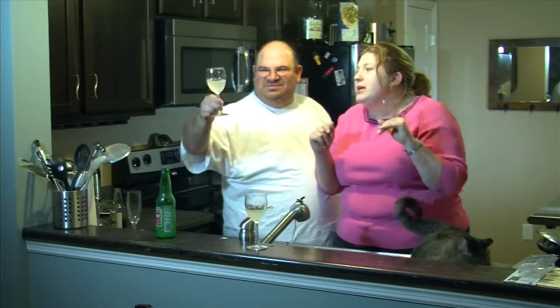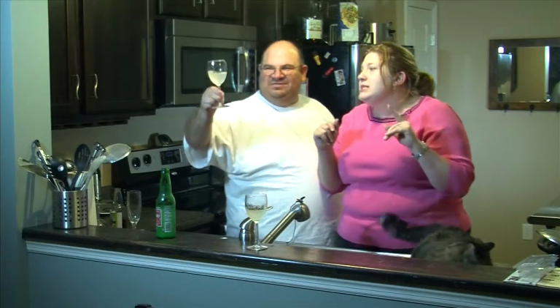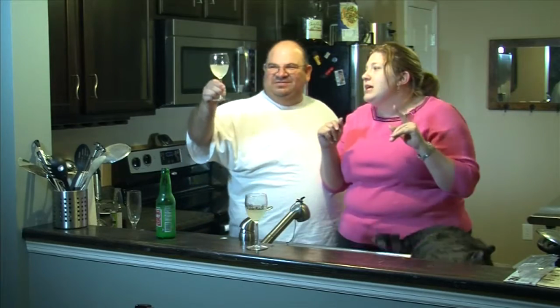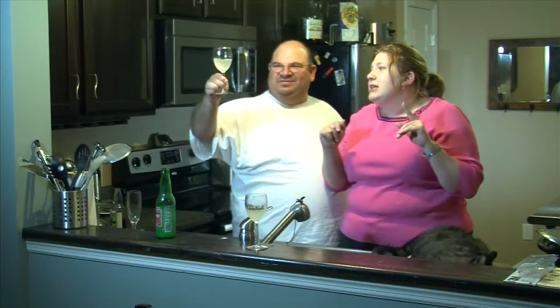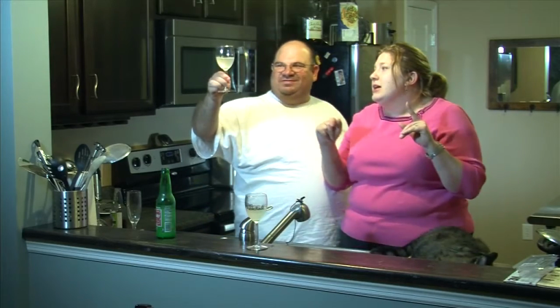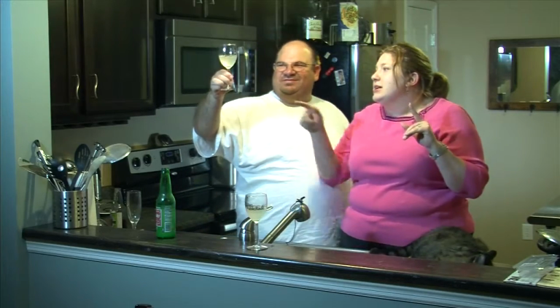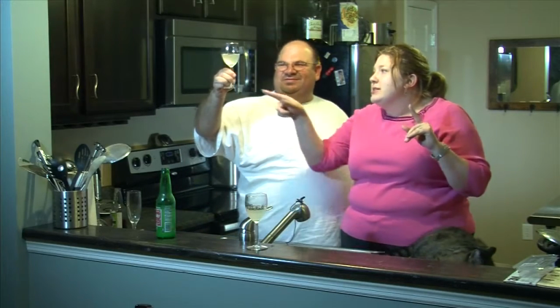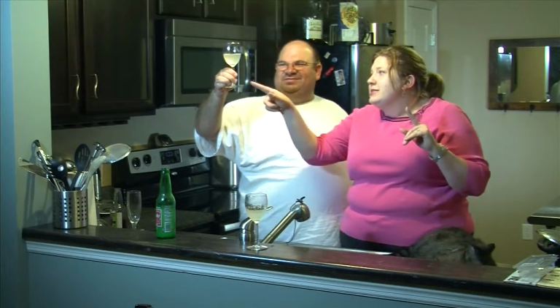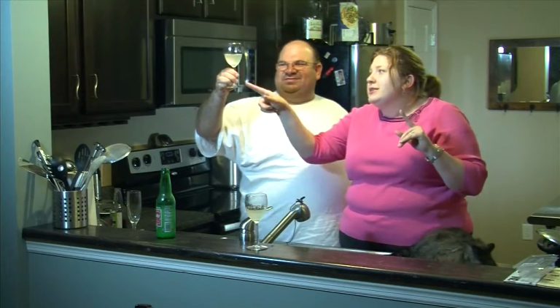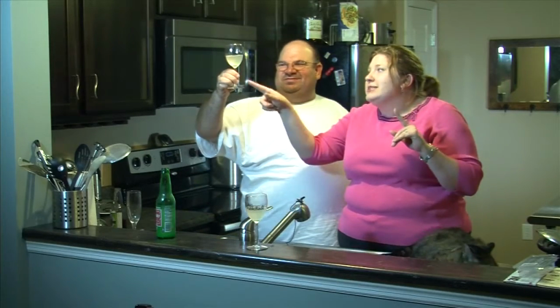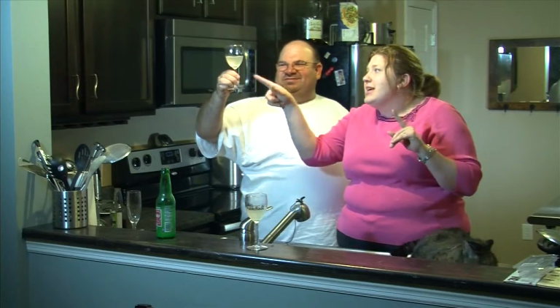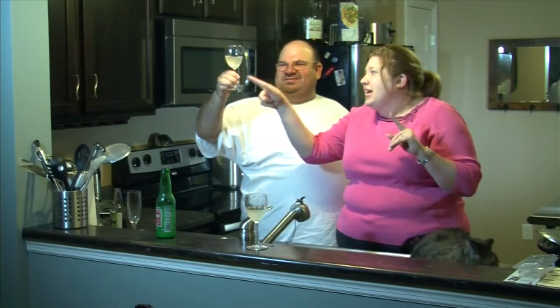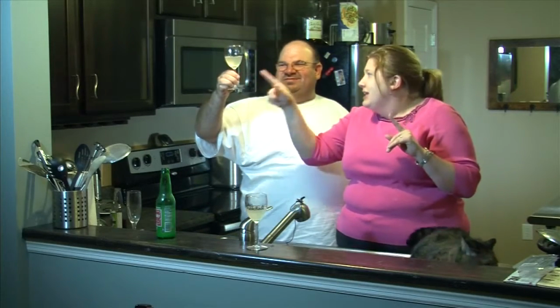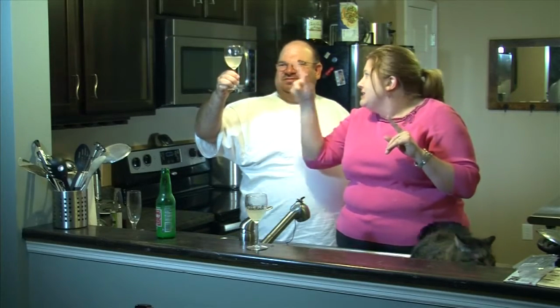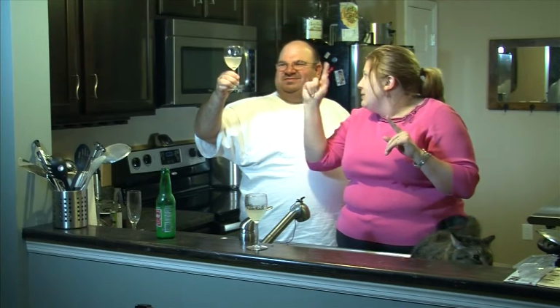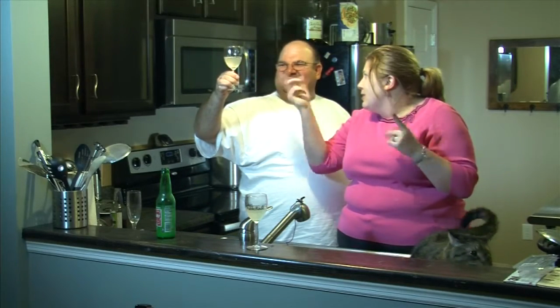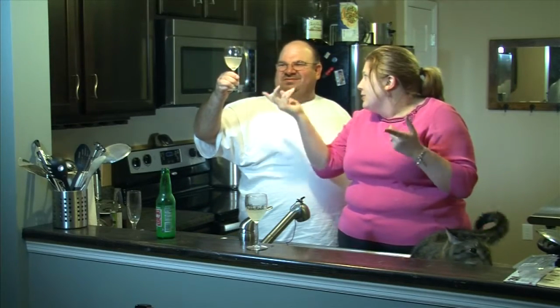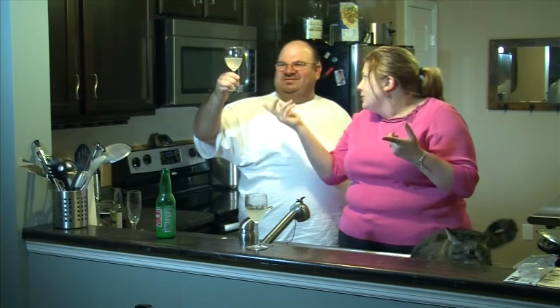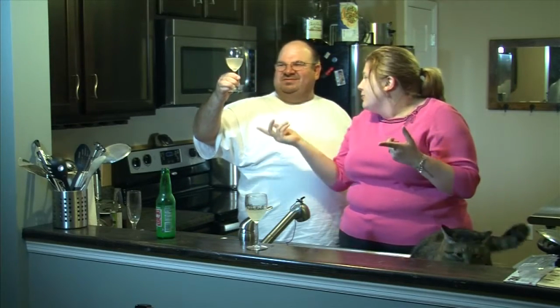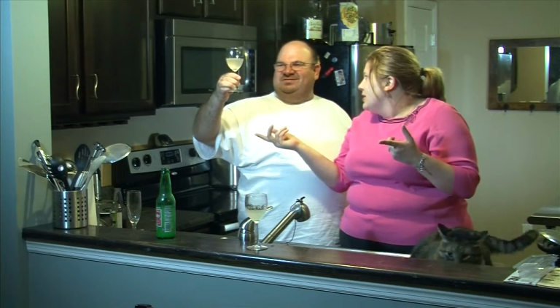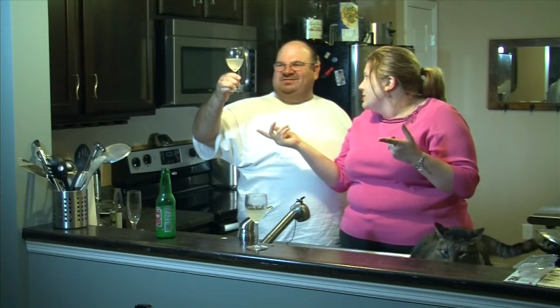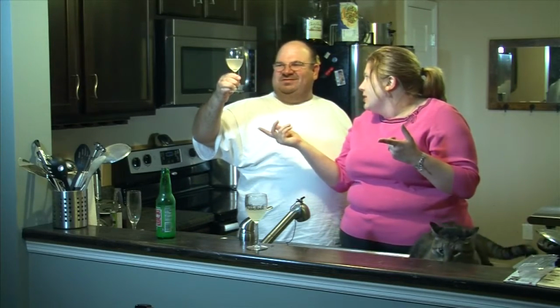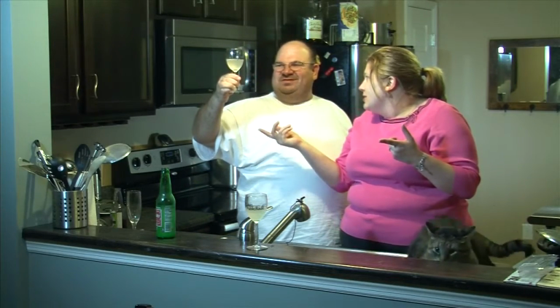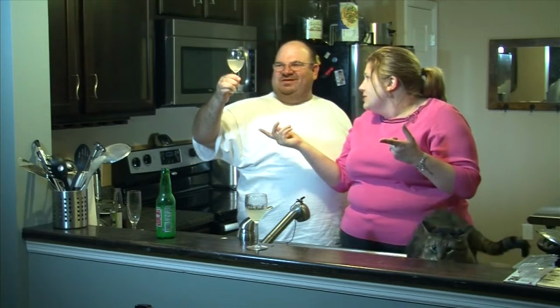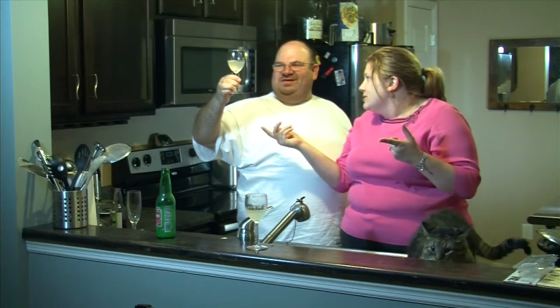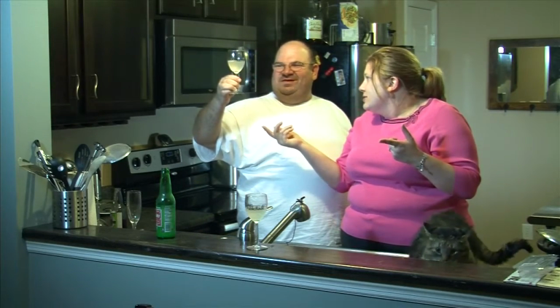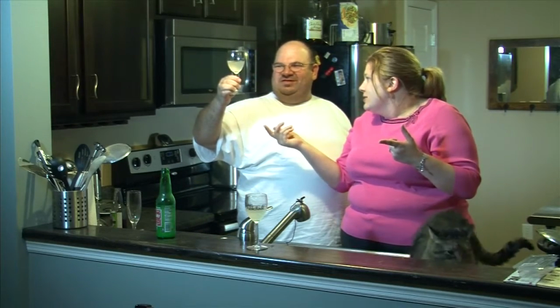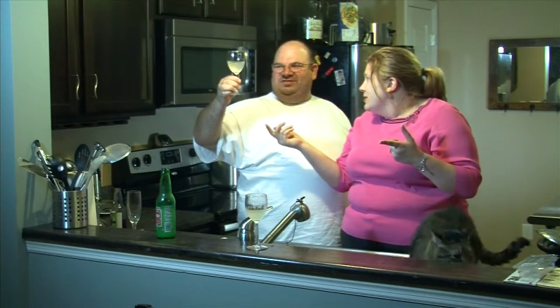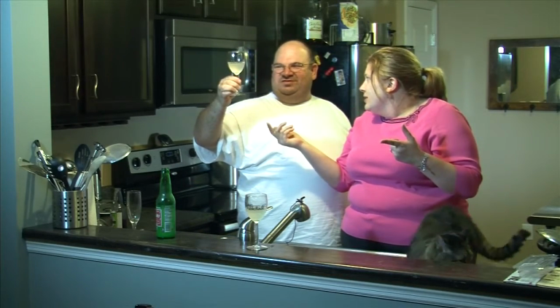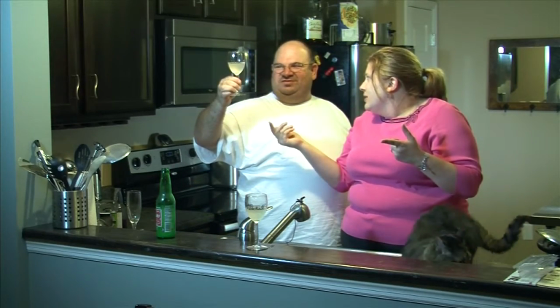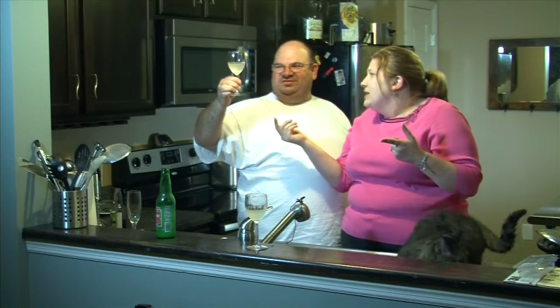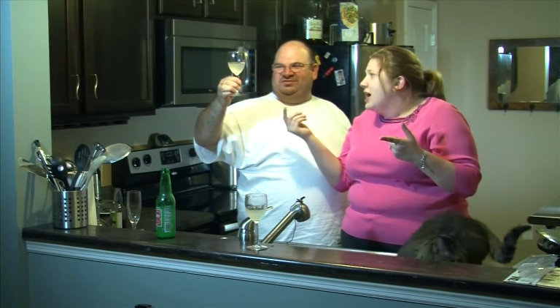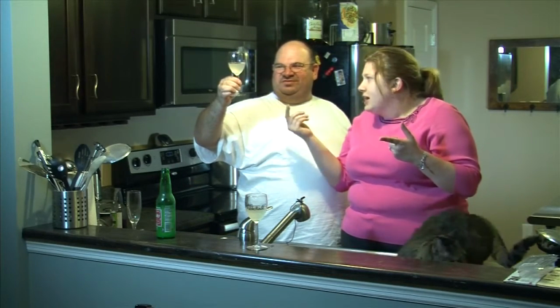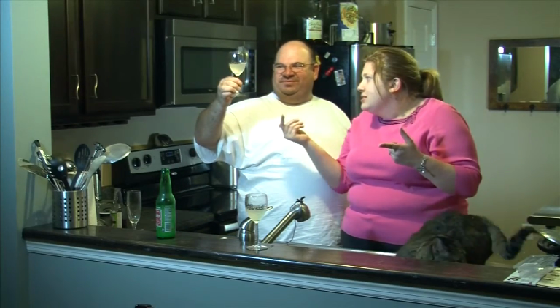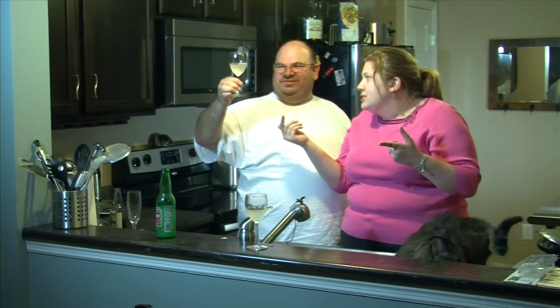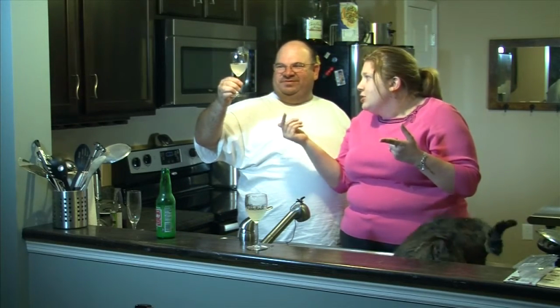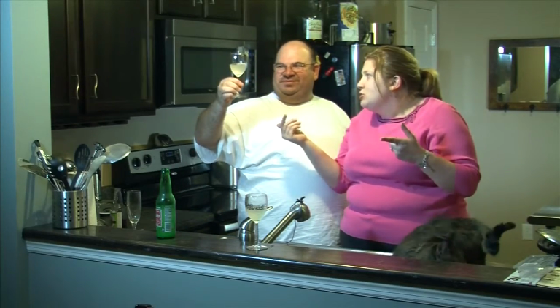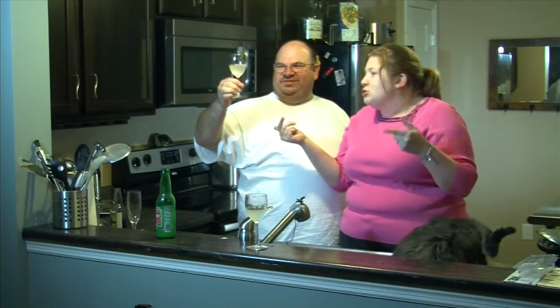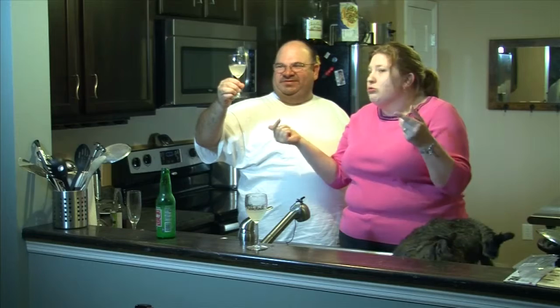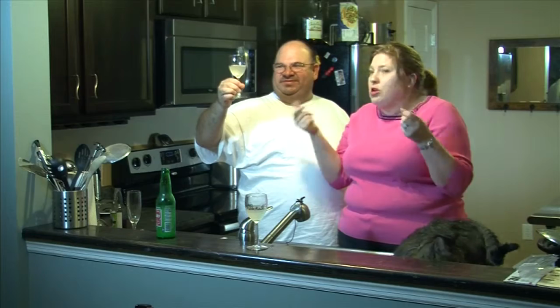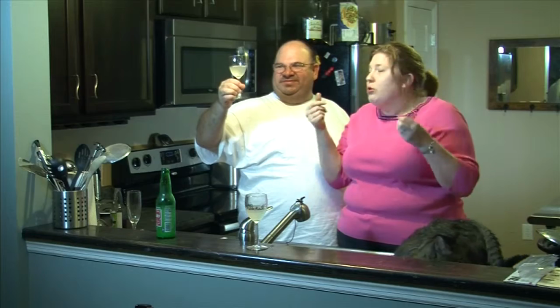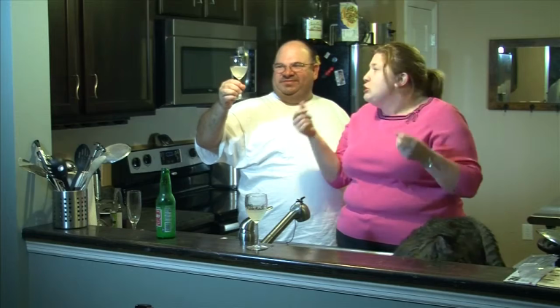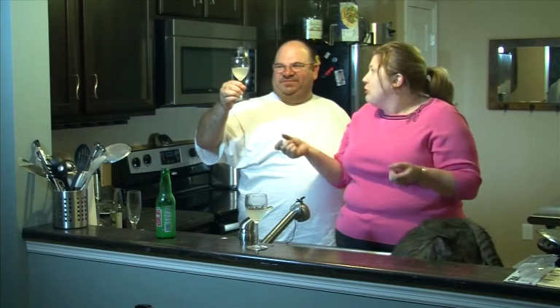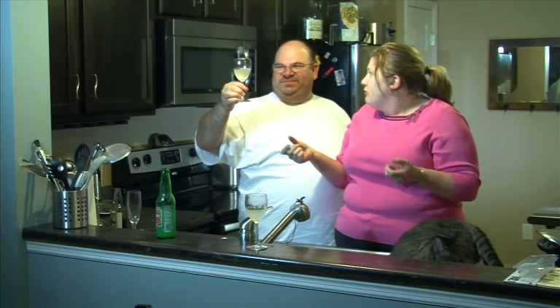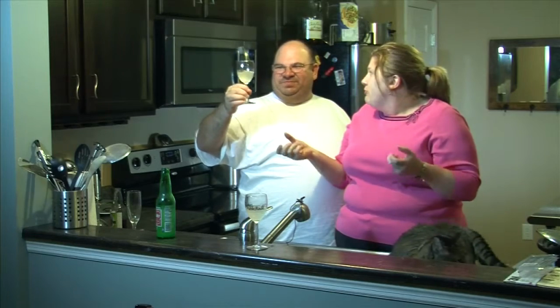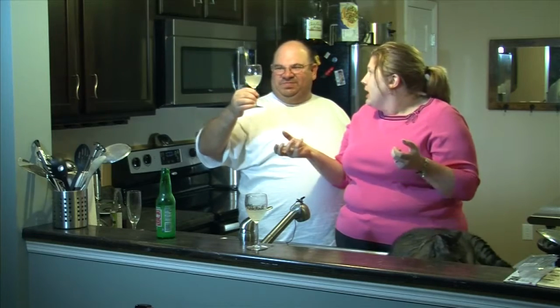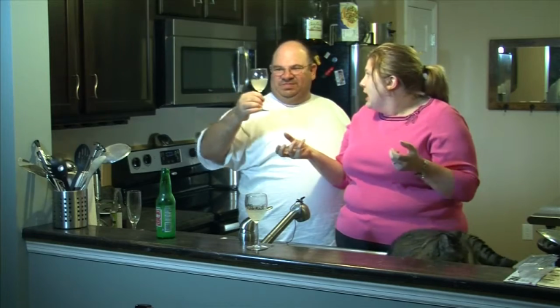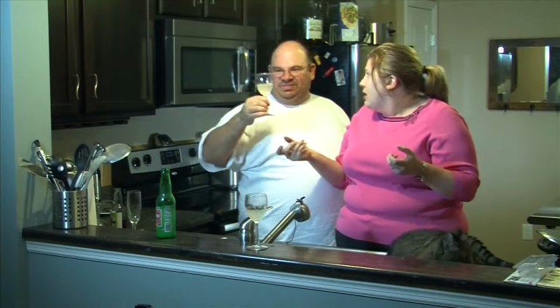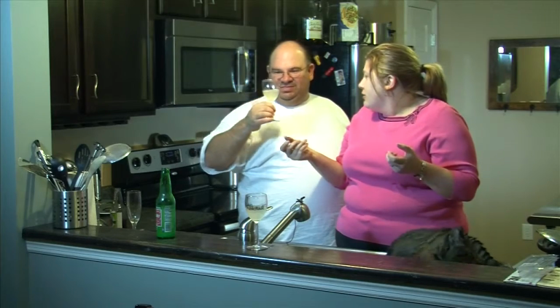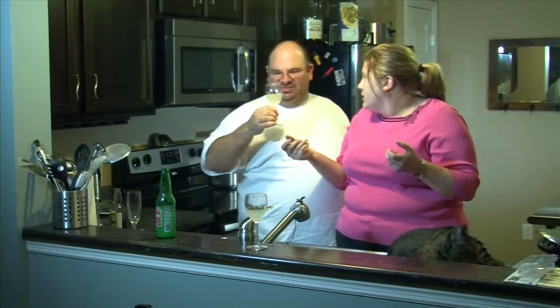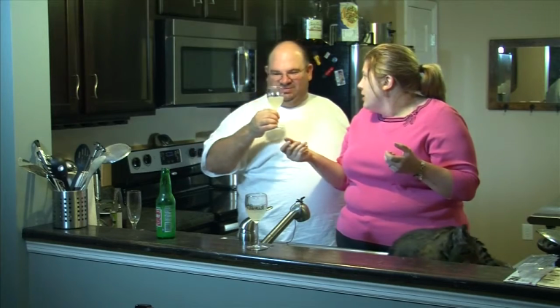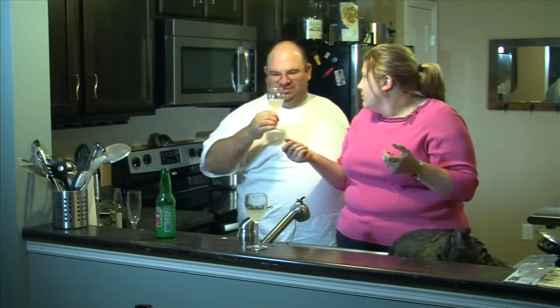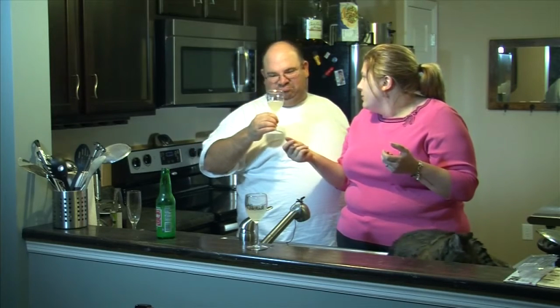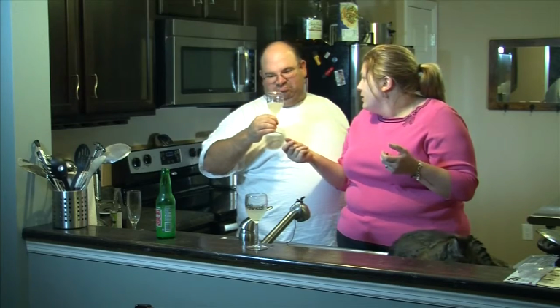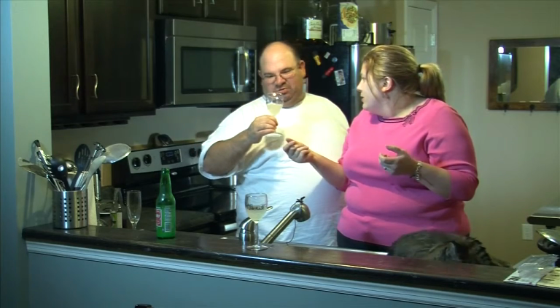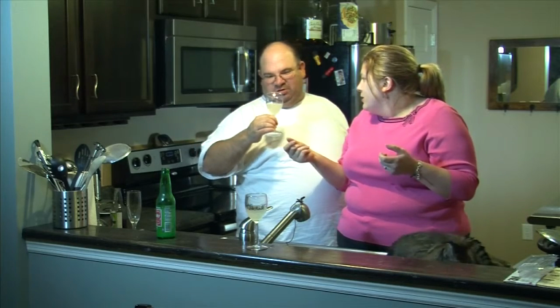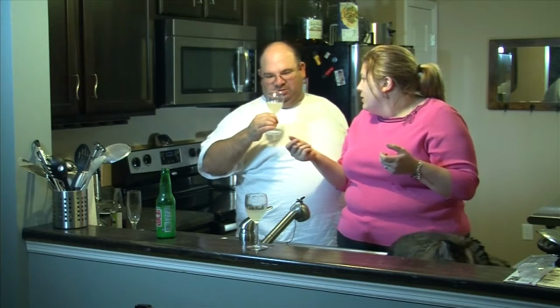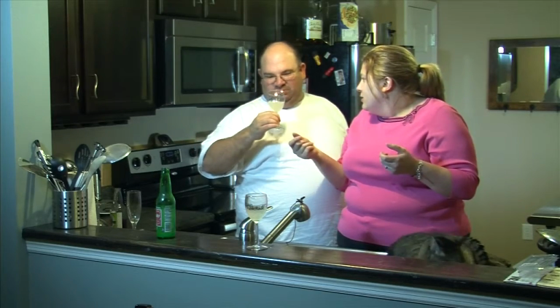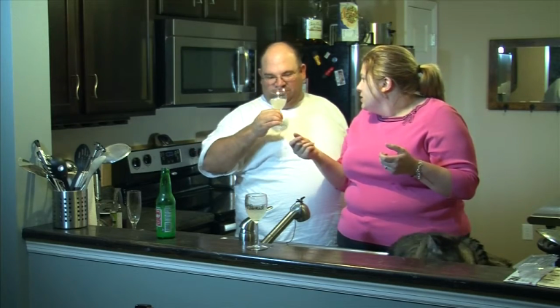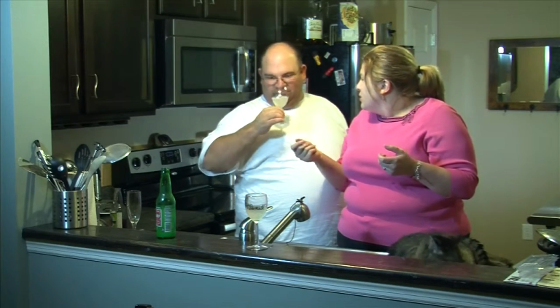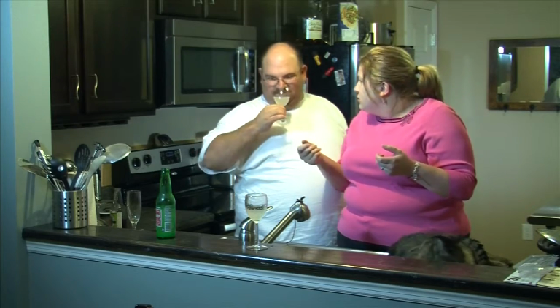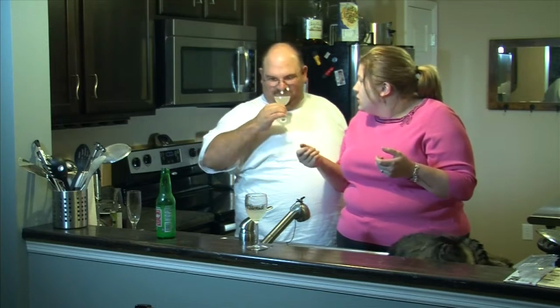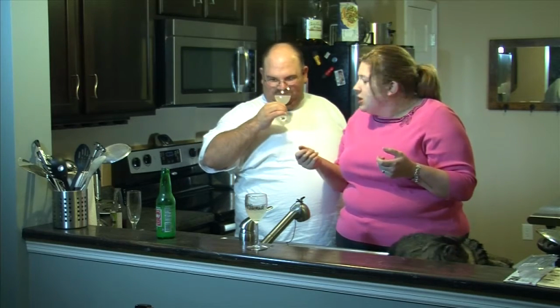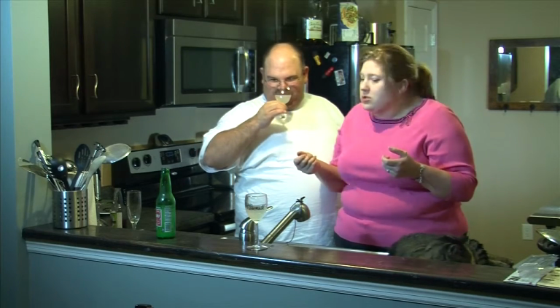This is exactly the same color as Fresca. Is it? Yes. You just don't know because you drink it from a can all the time. So don't judge.